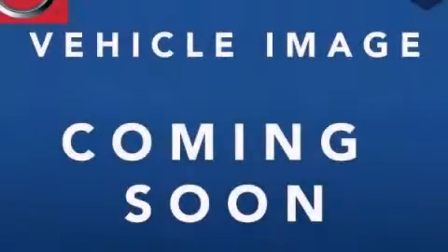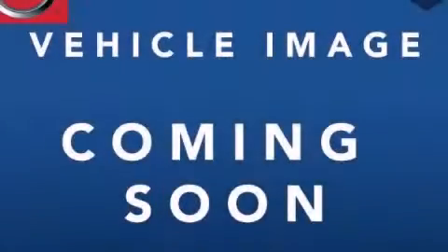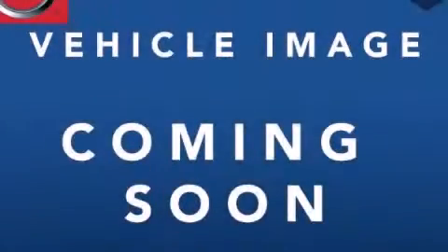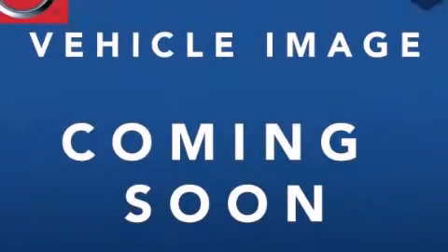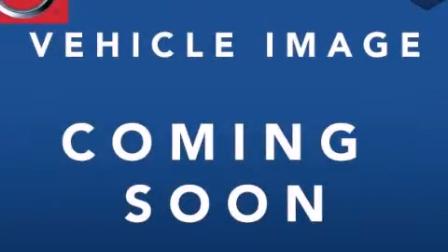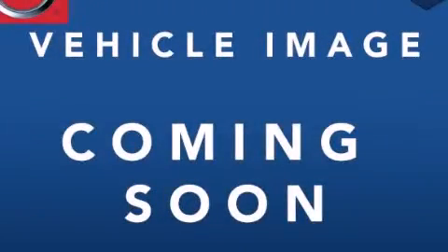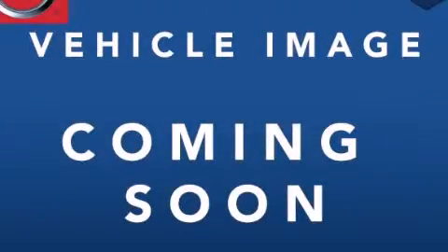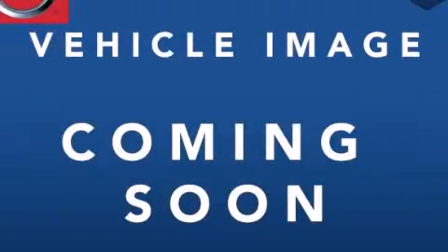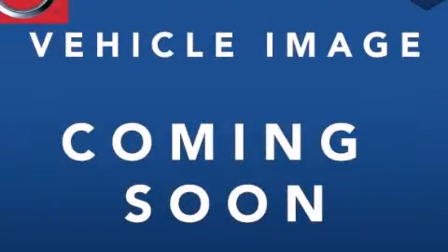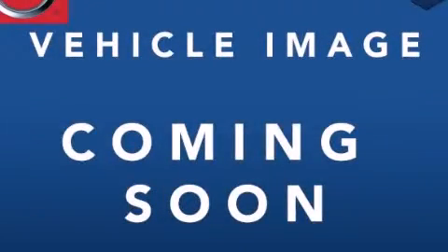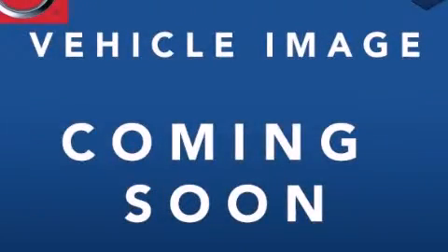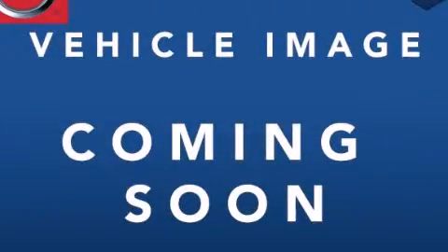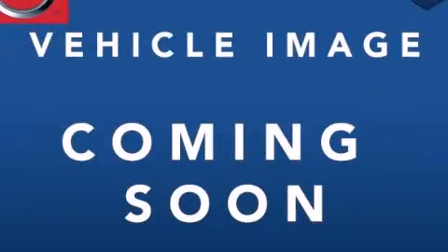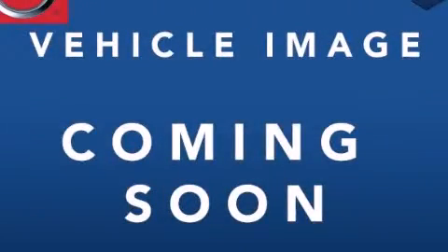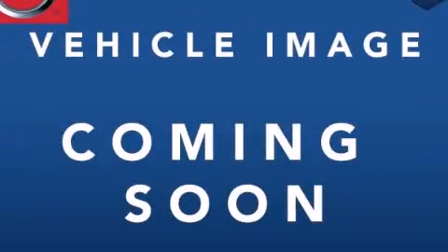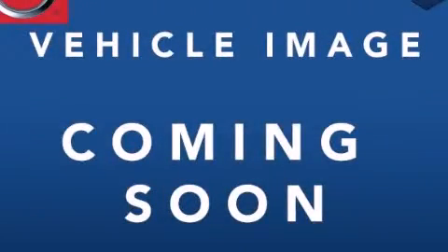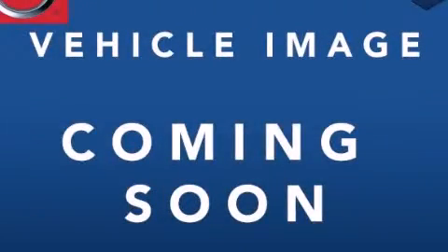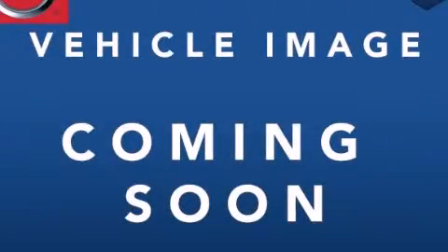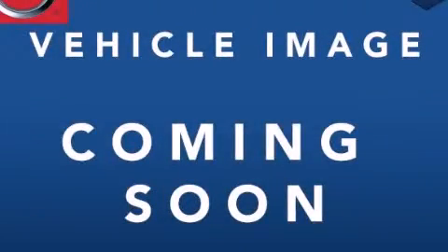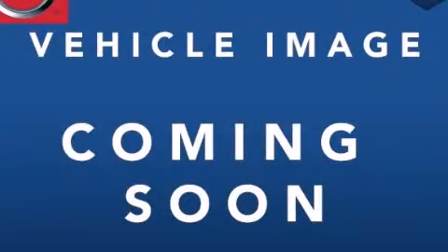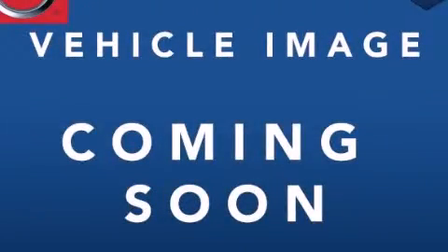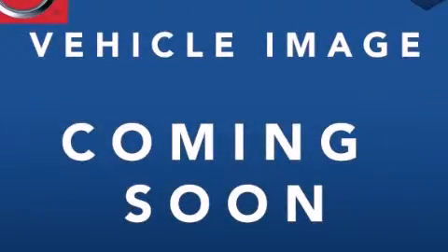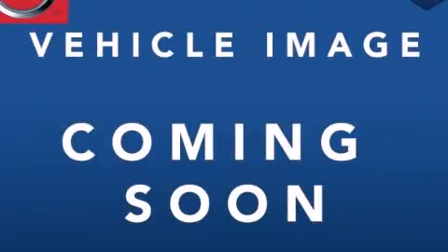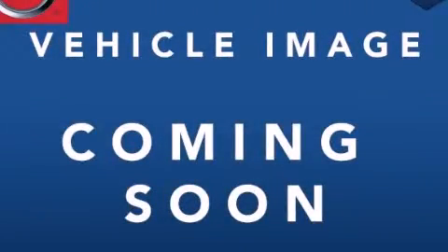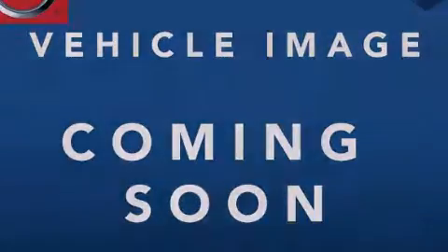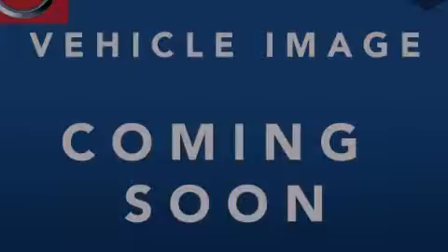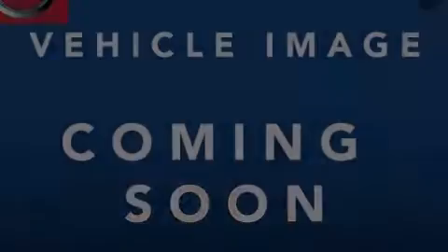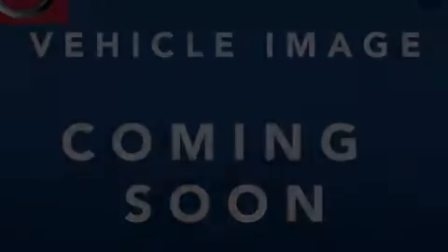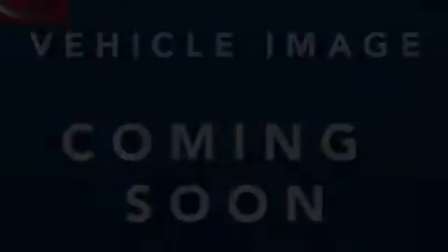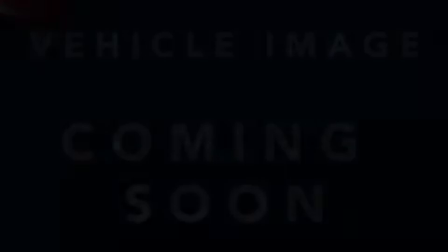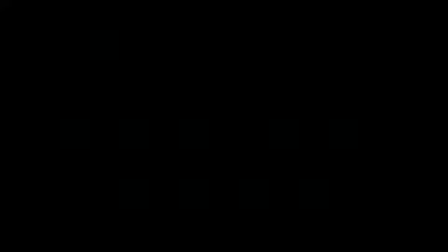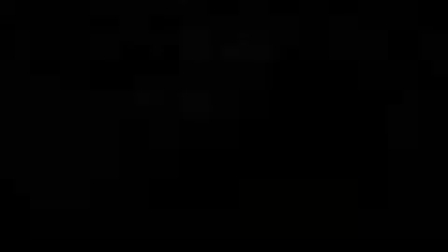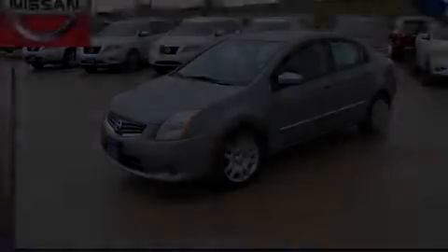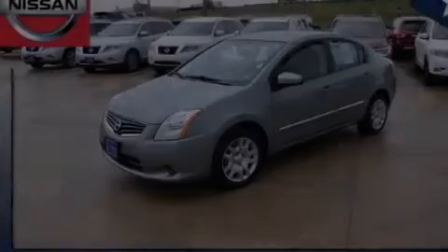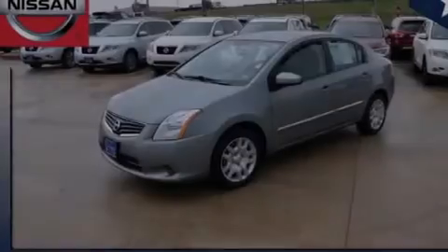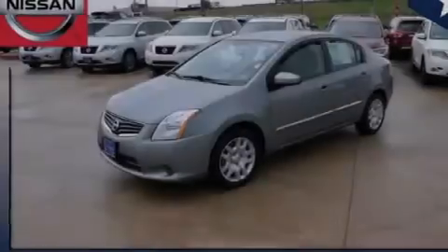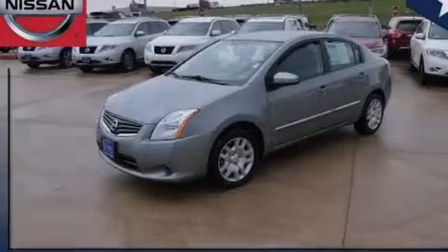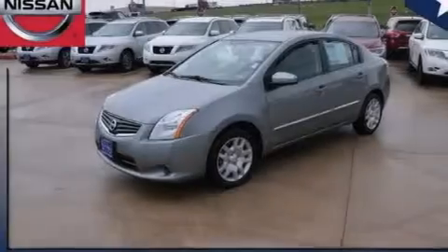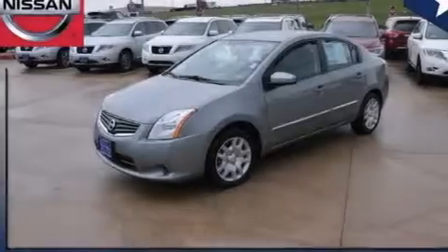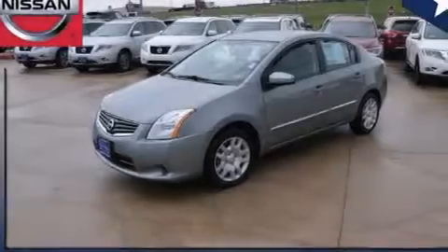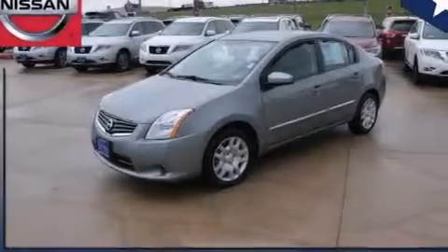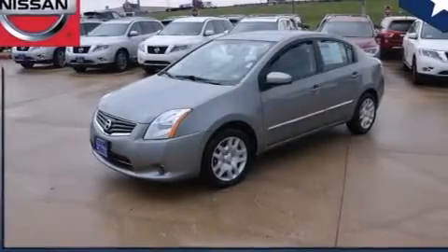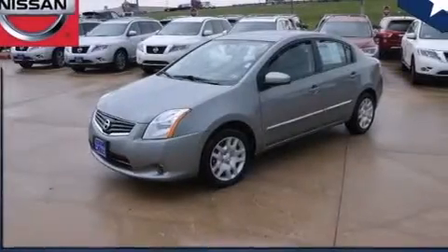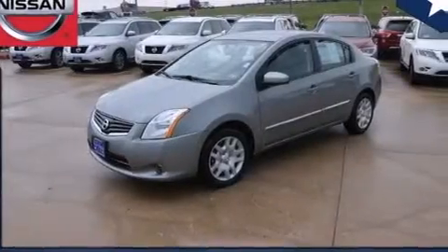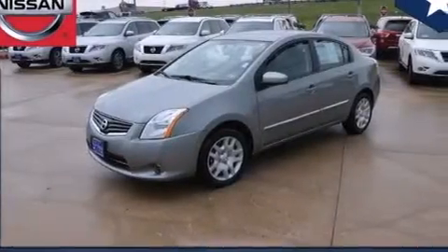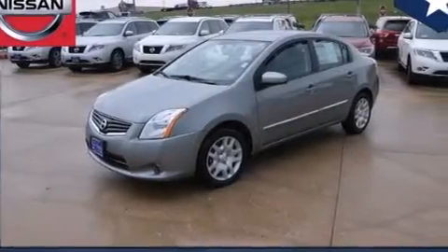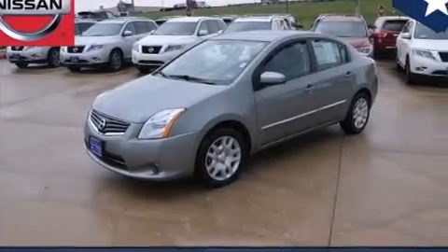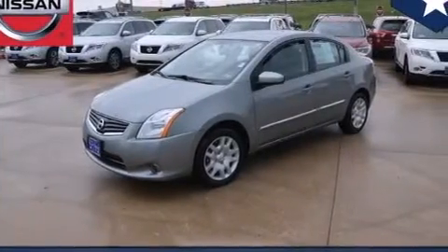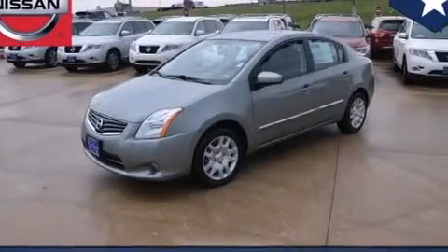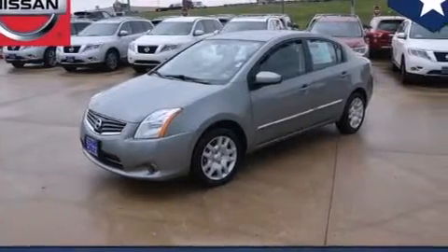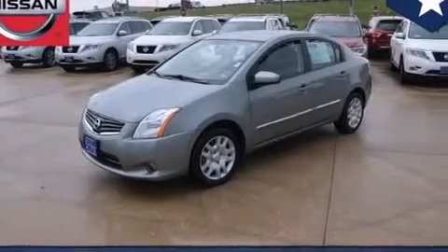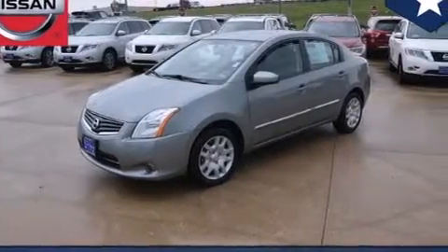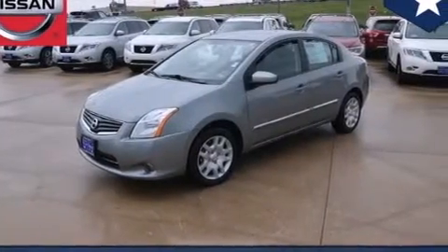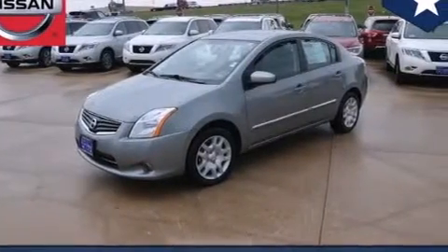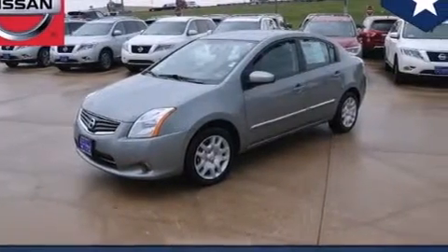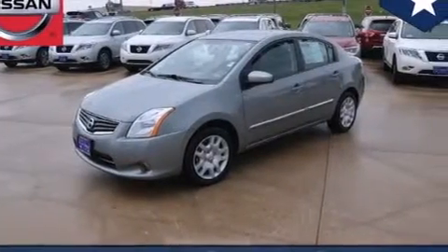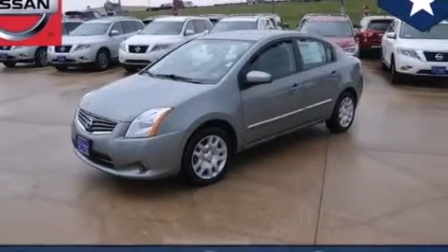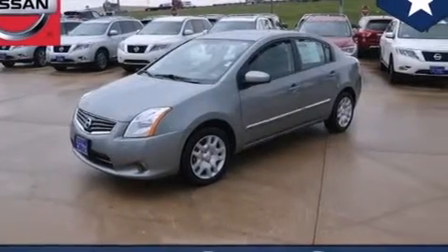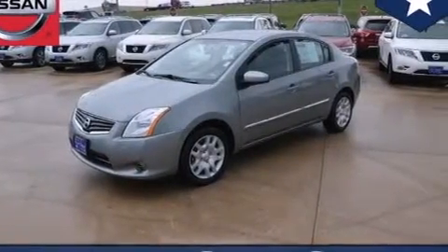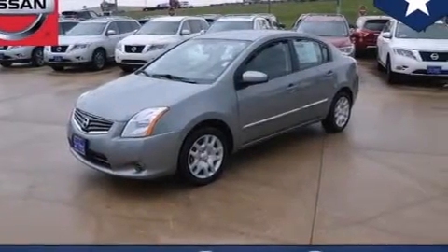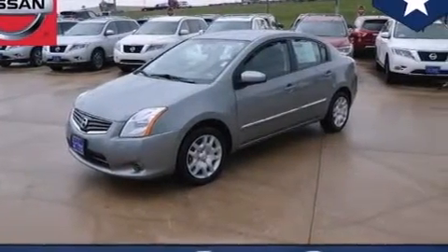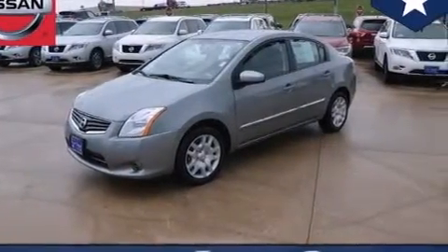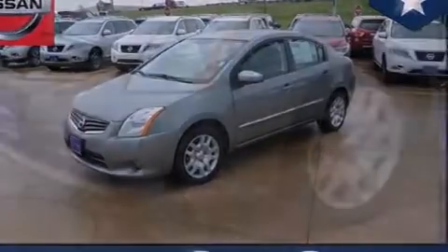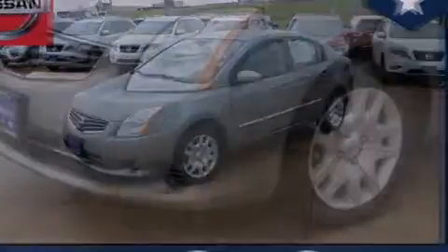This is a 2012 Nissan Sentra. It features a 2.0-liter four-cylinder engine and an automatic transmission.